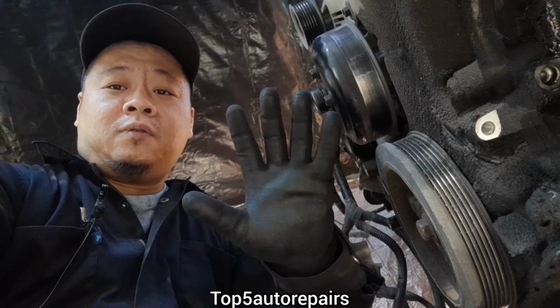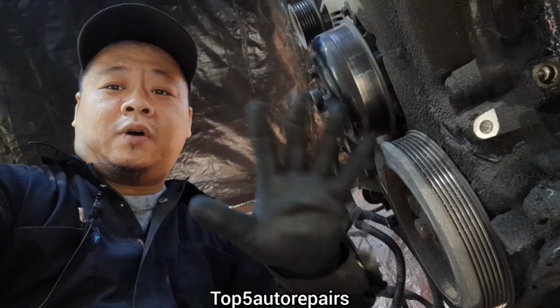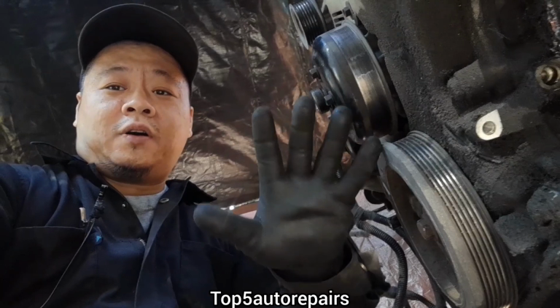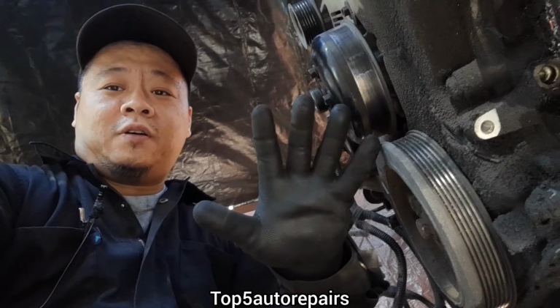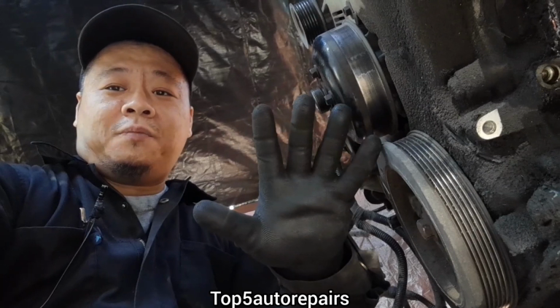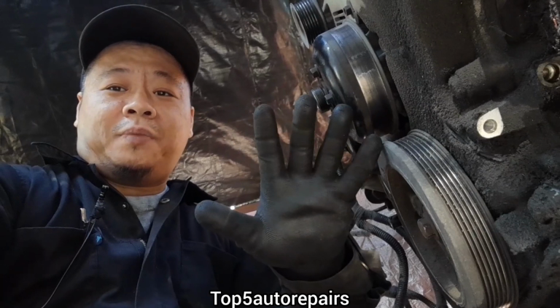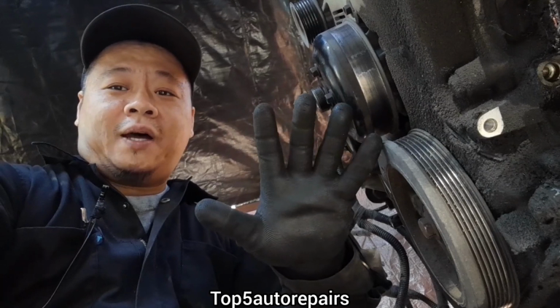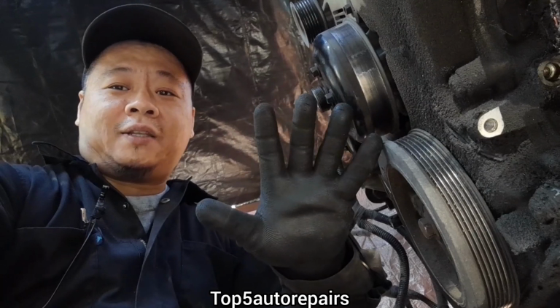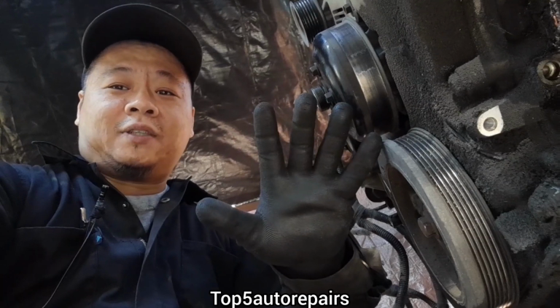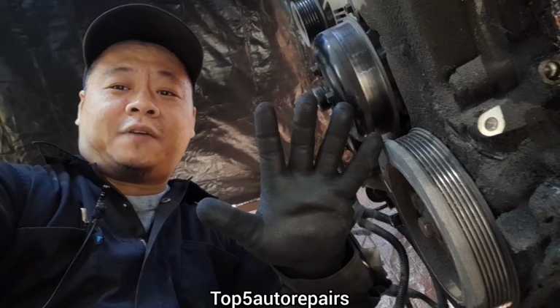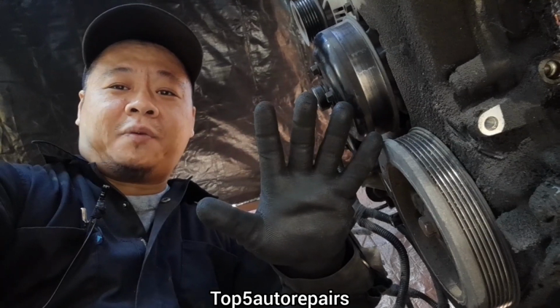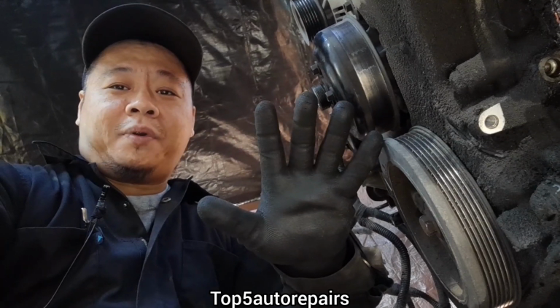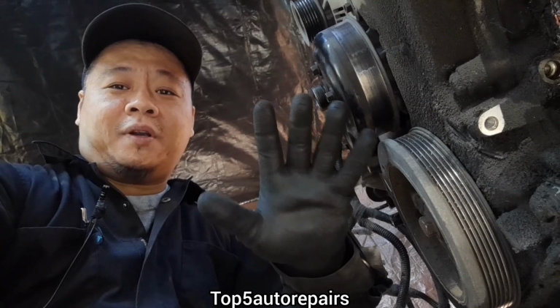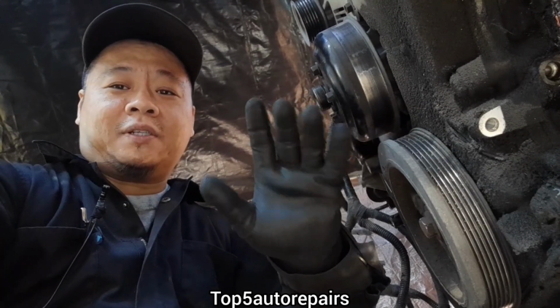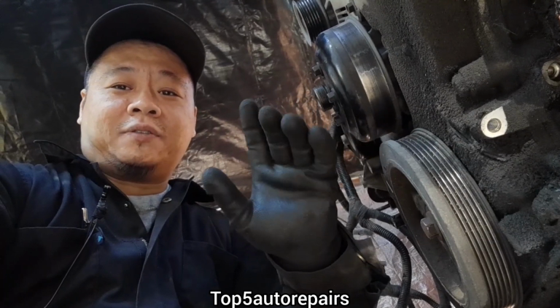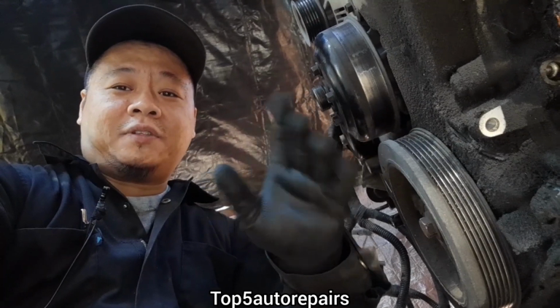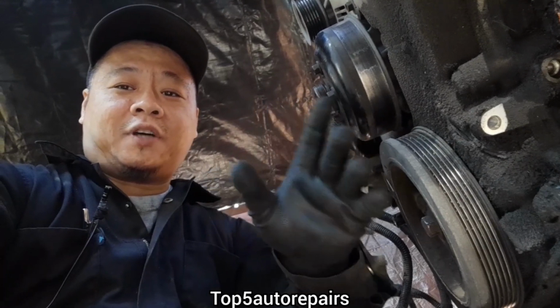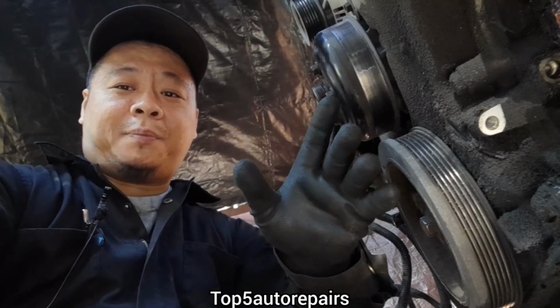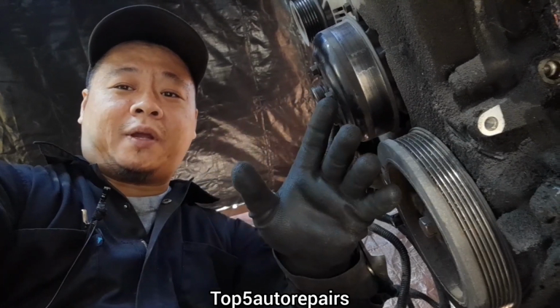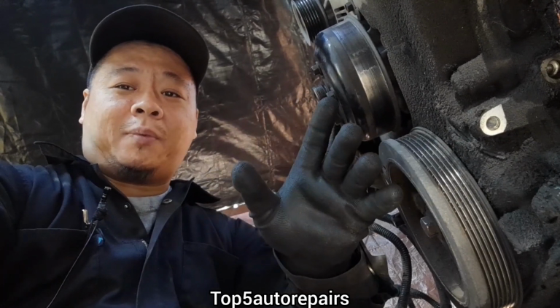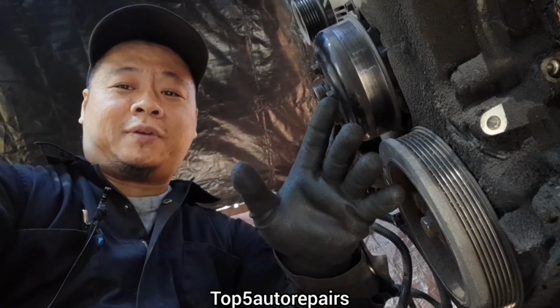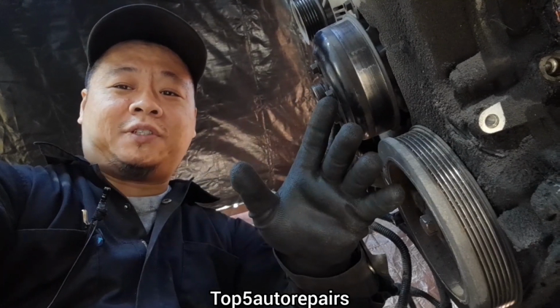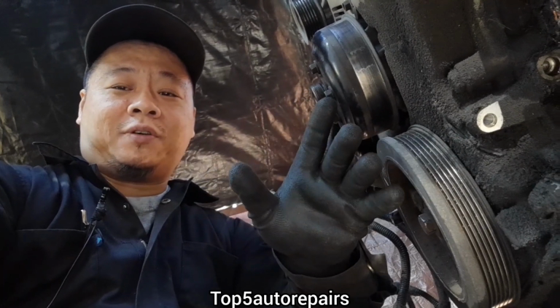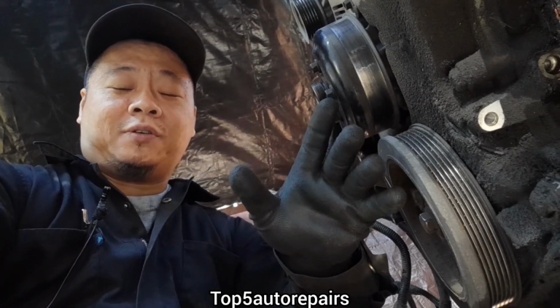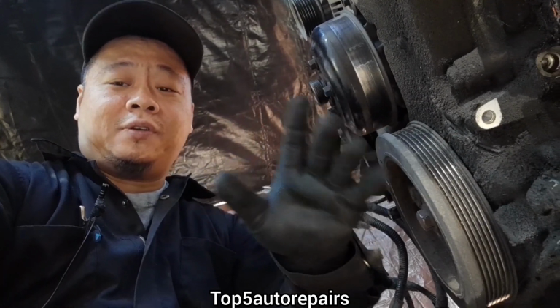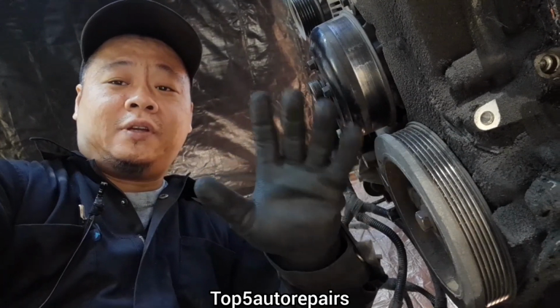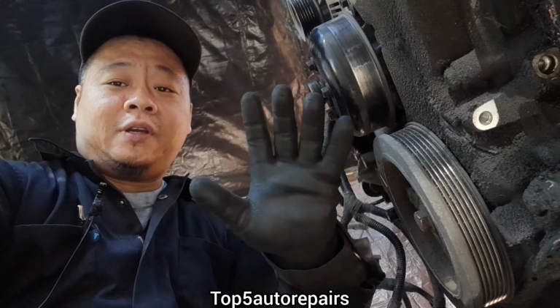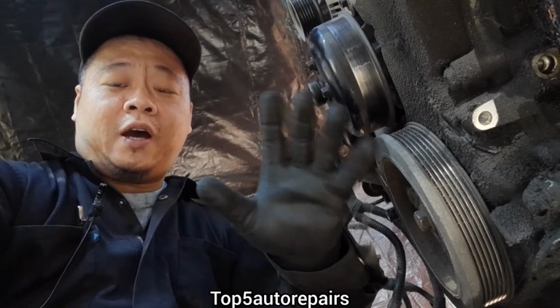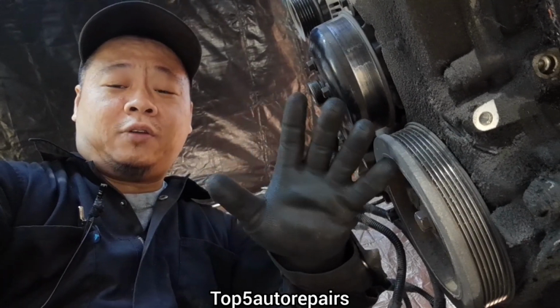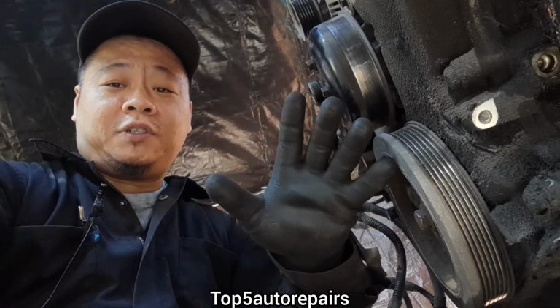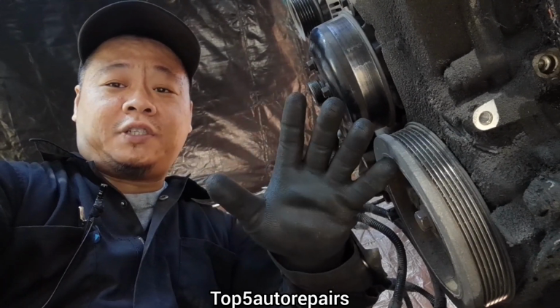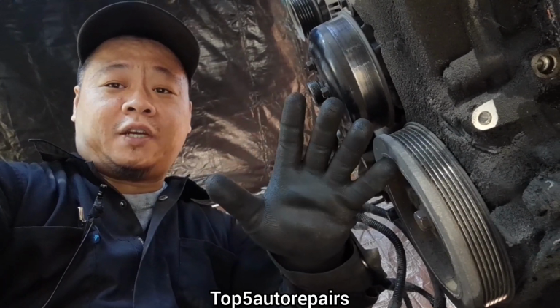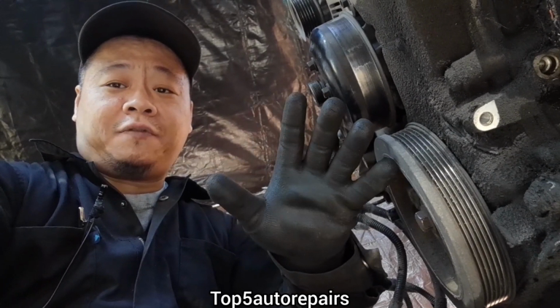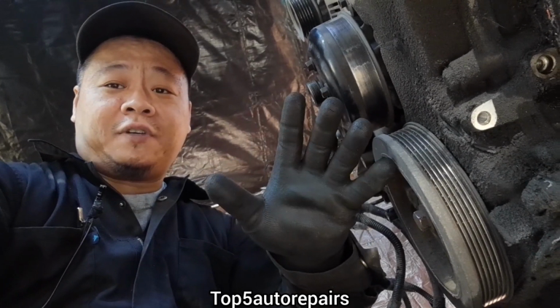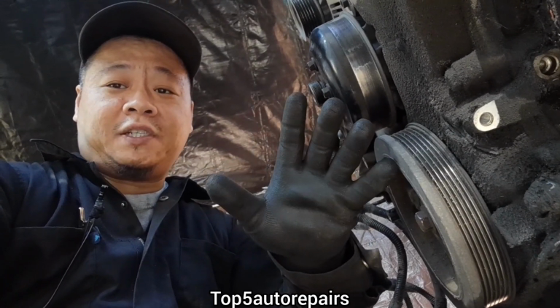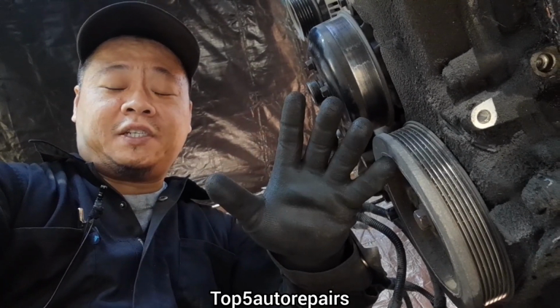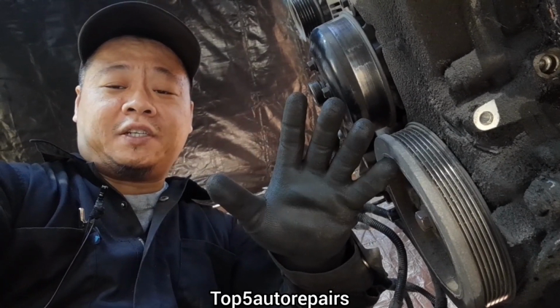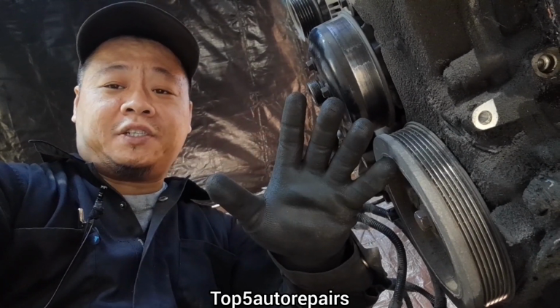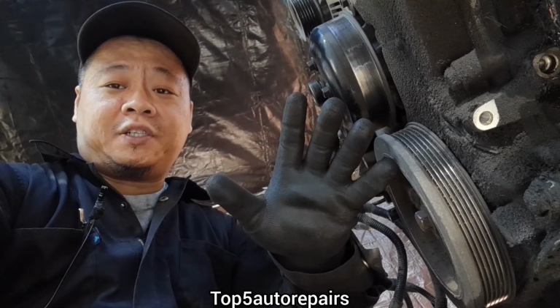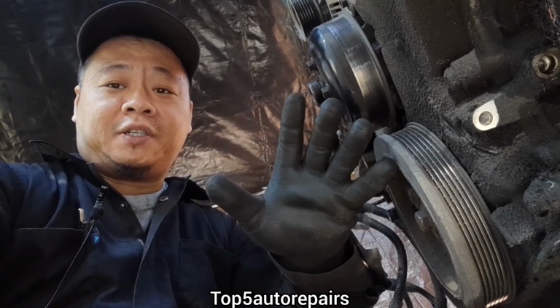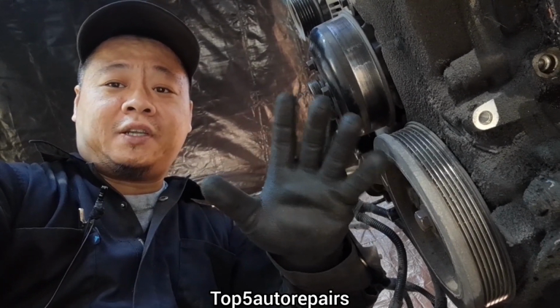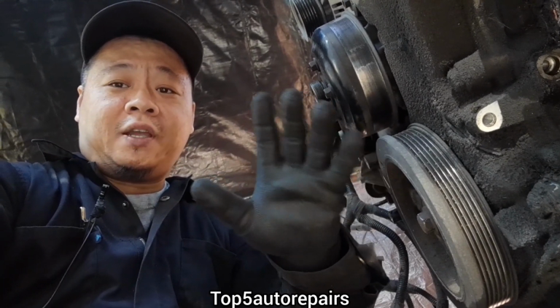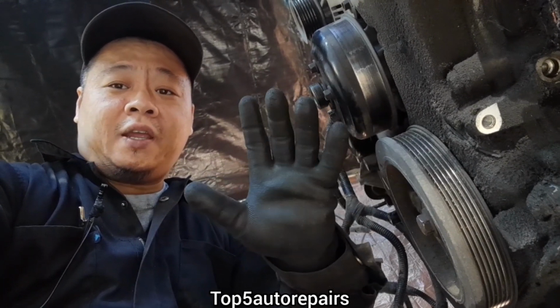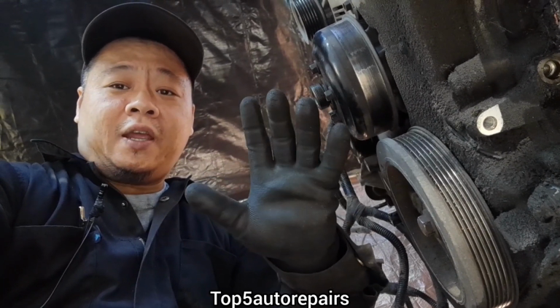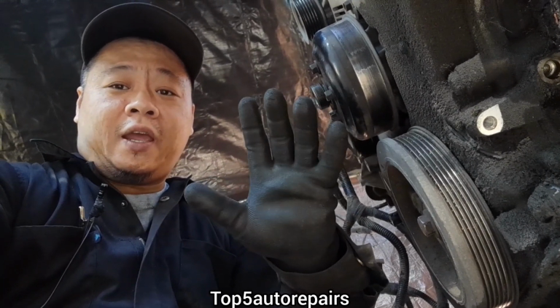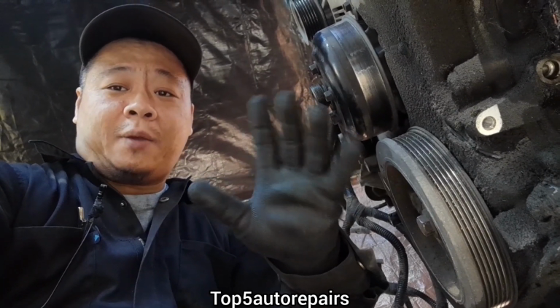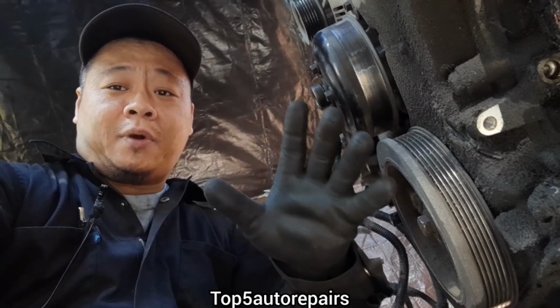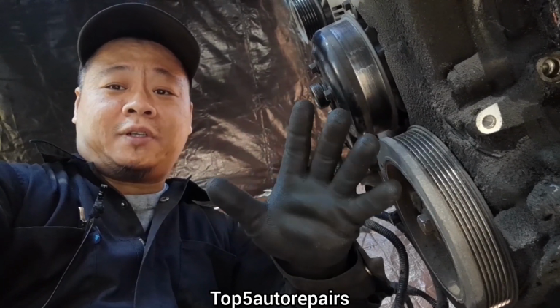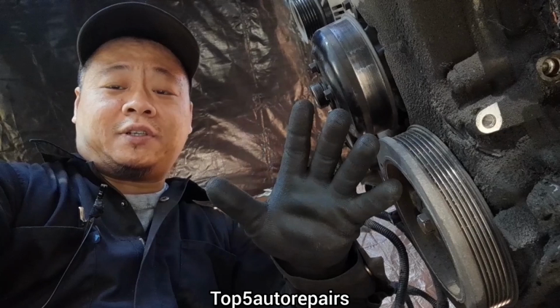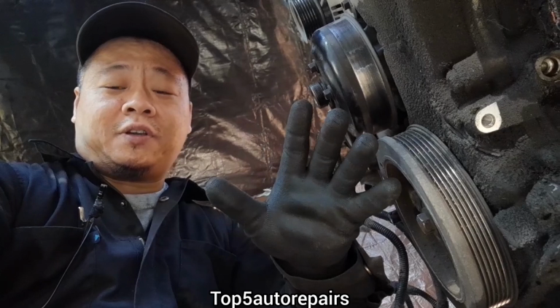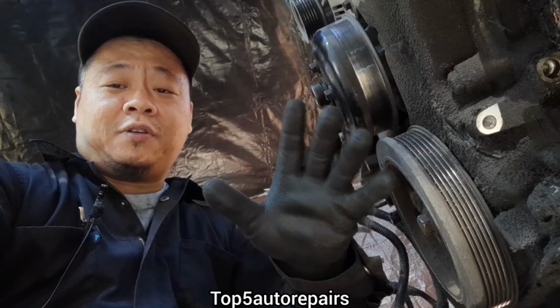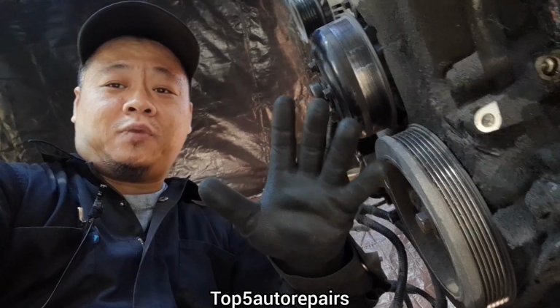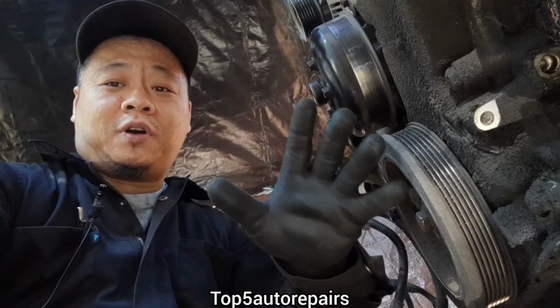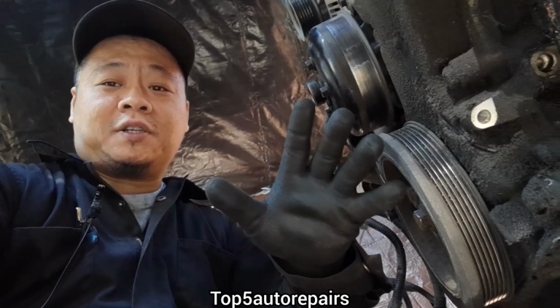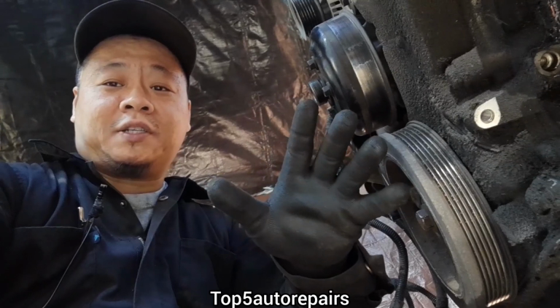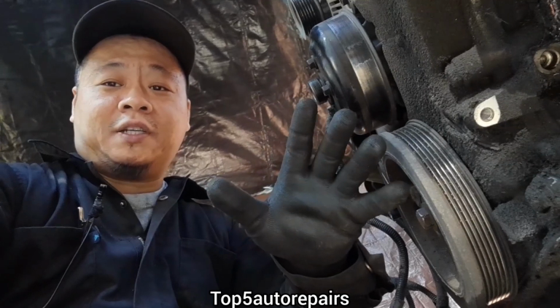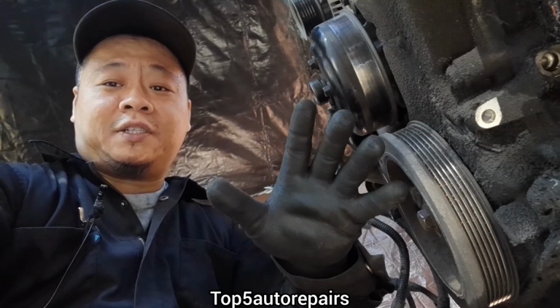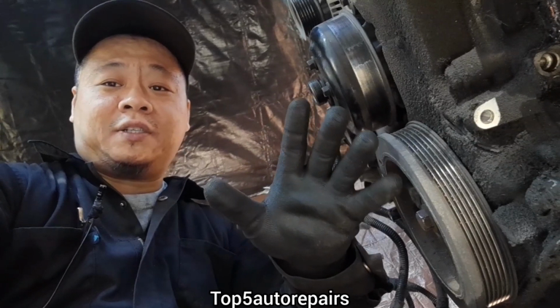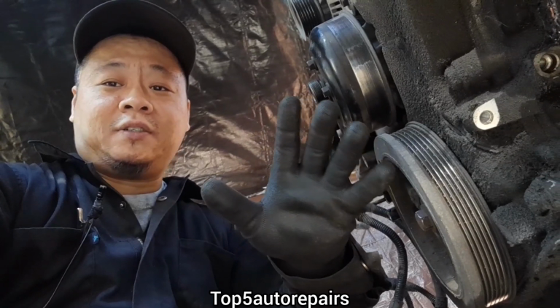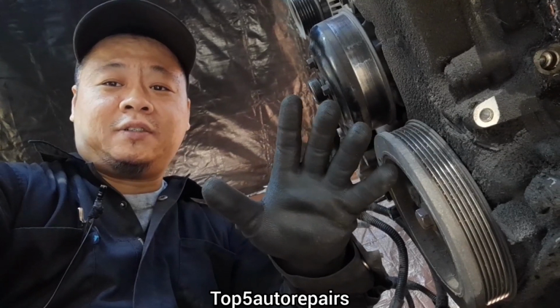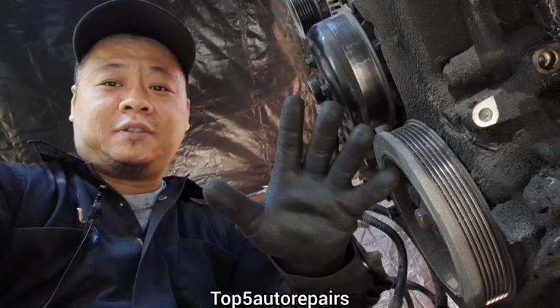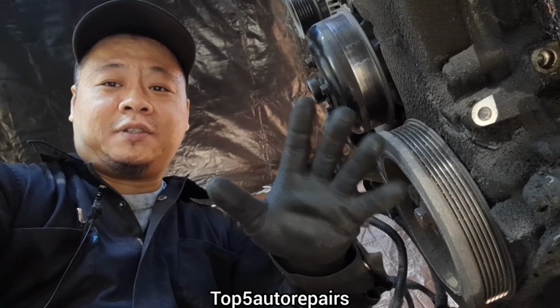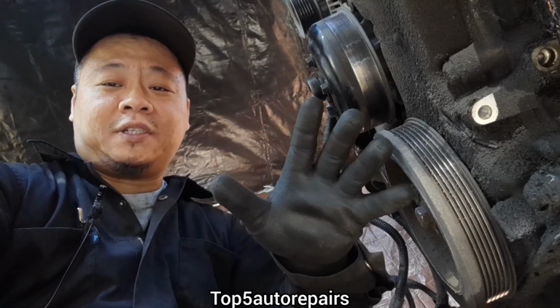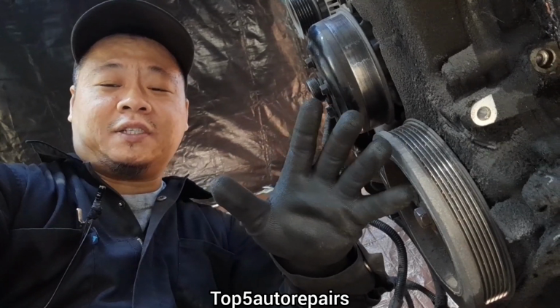Welcome back to Top 5 Repairs. In this topic I want to show you how to check for a seized engine and I'm going to tell you what caused an engine to seize.